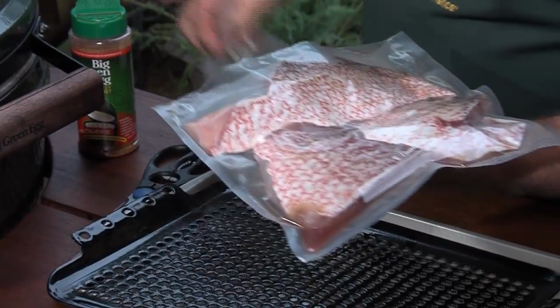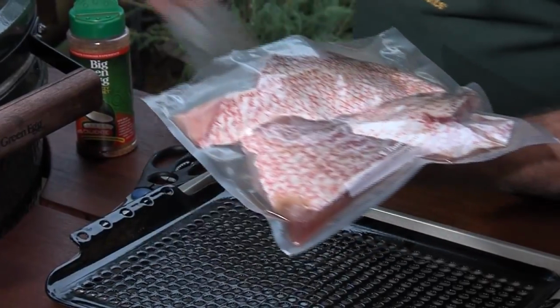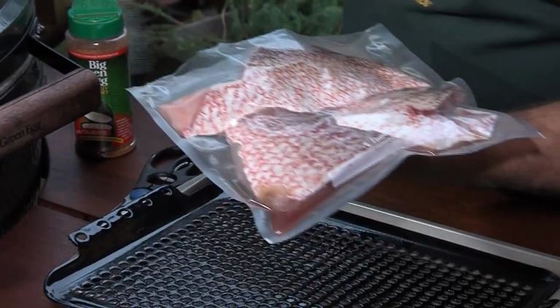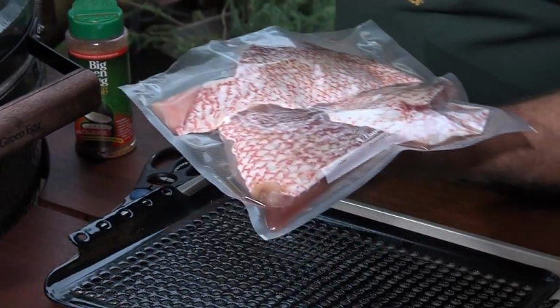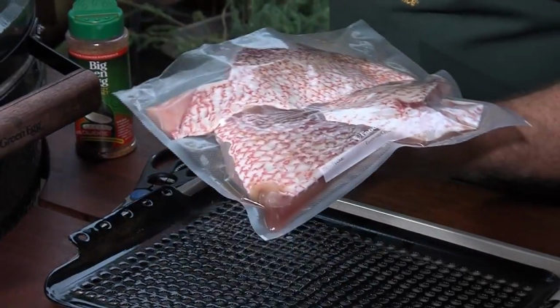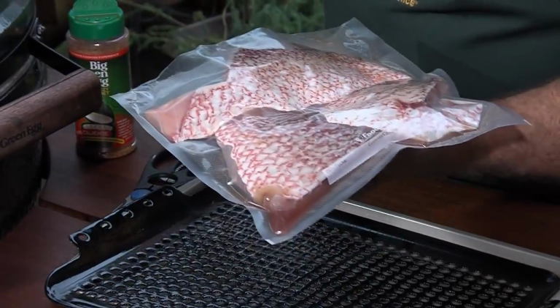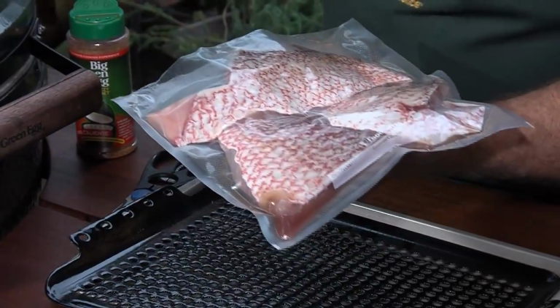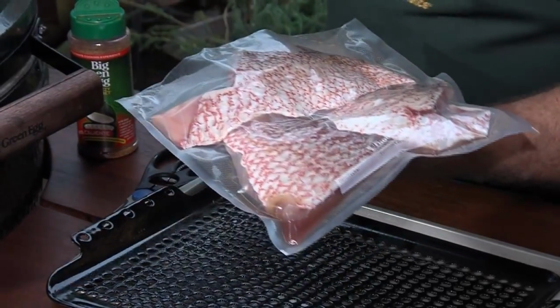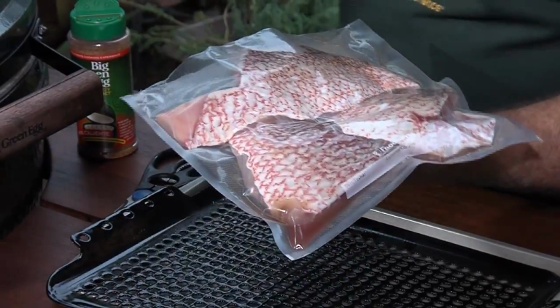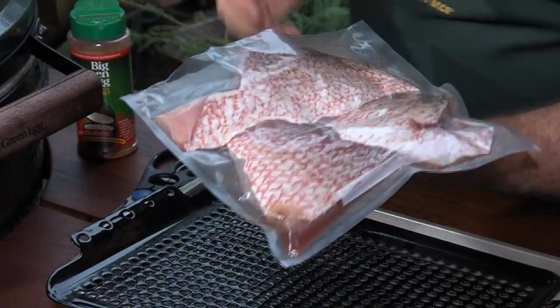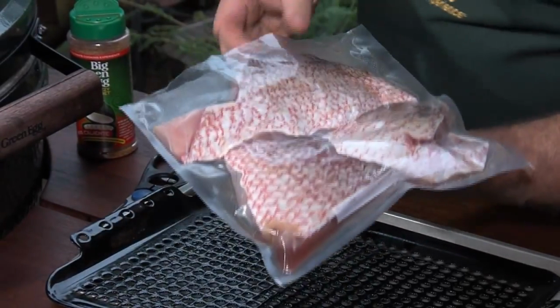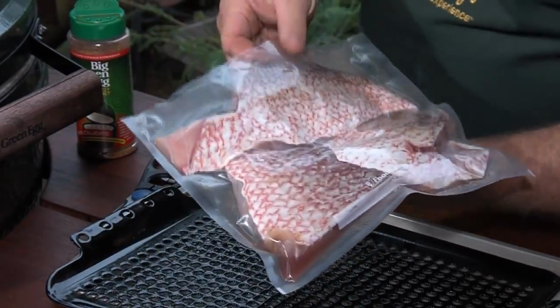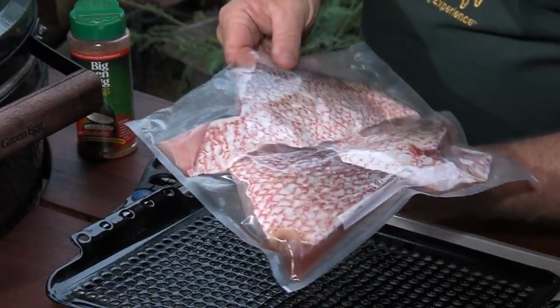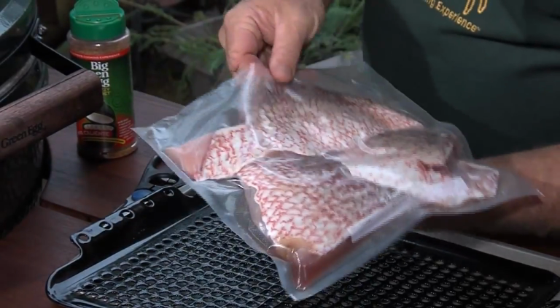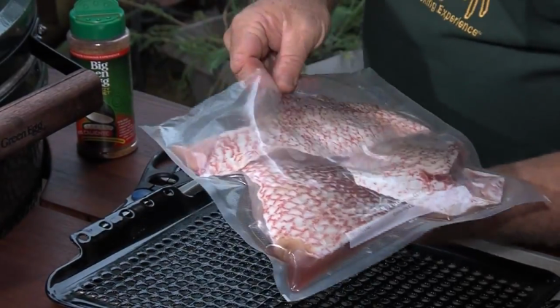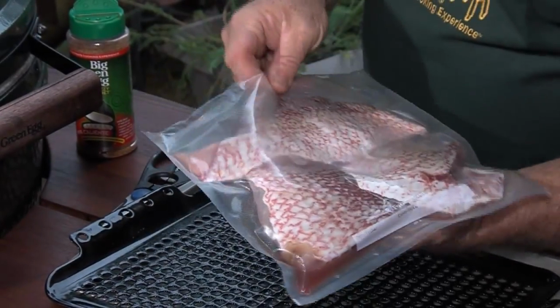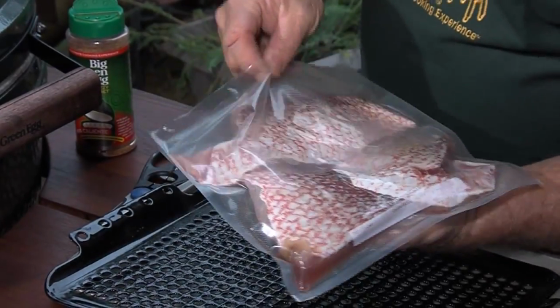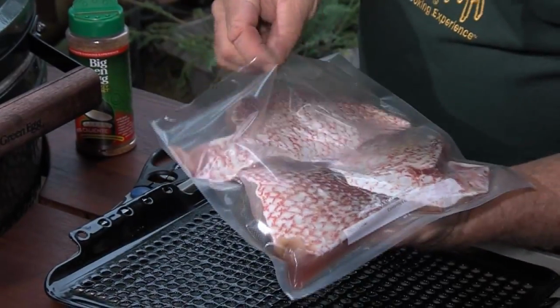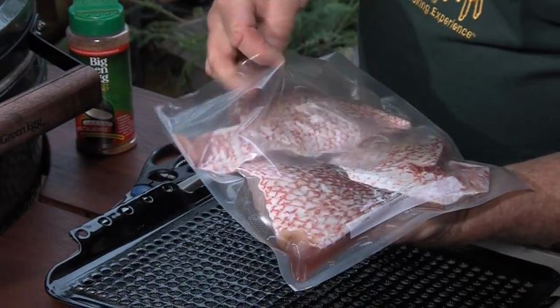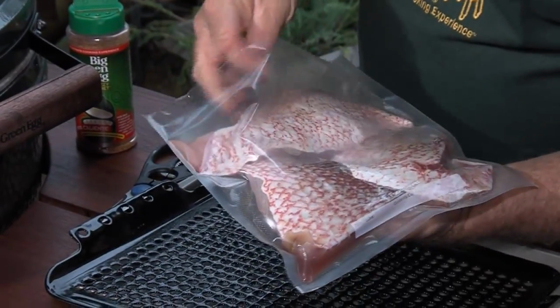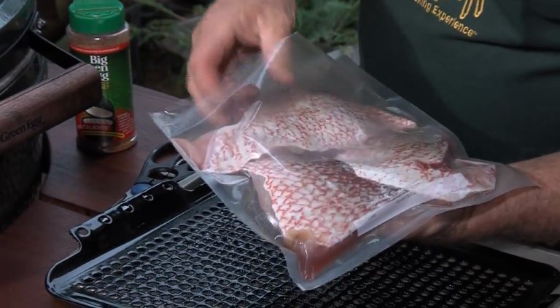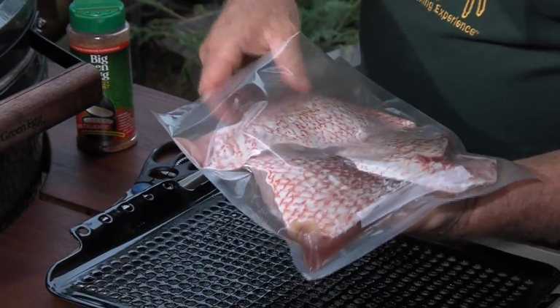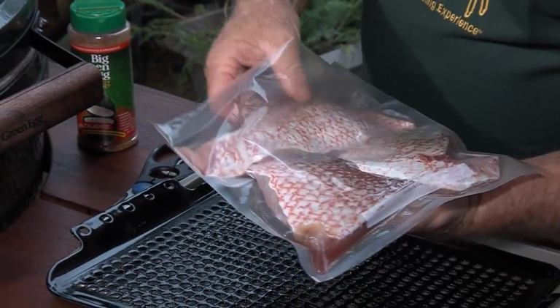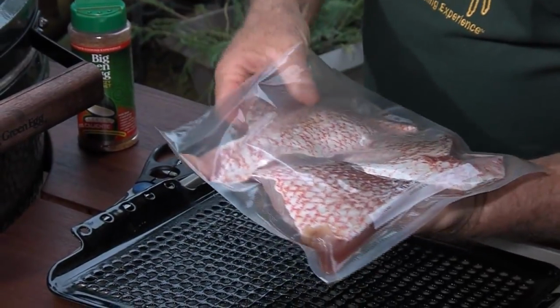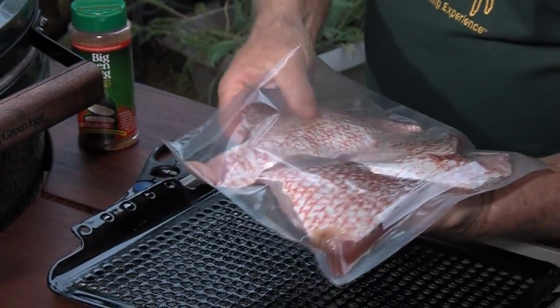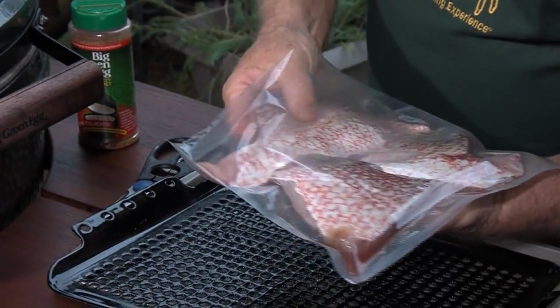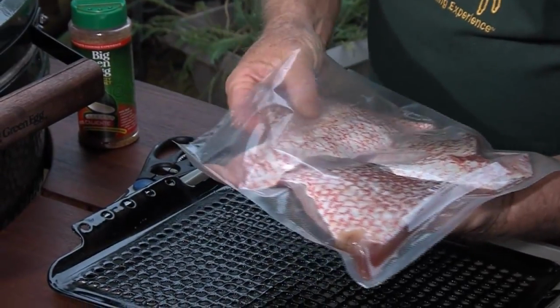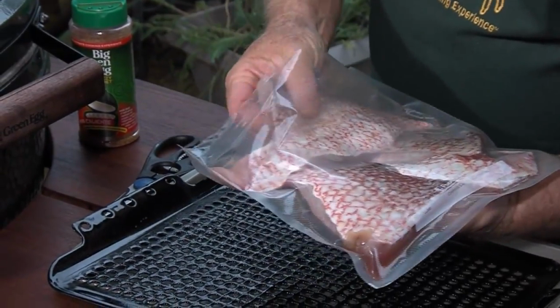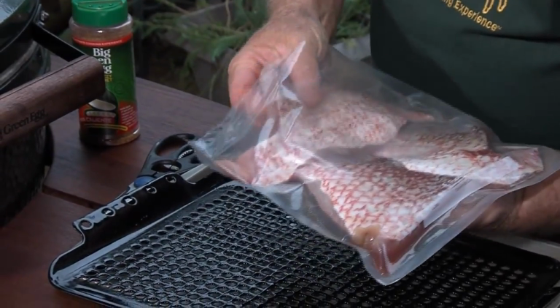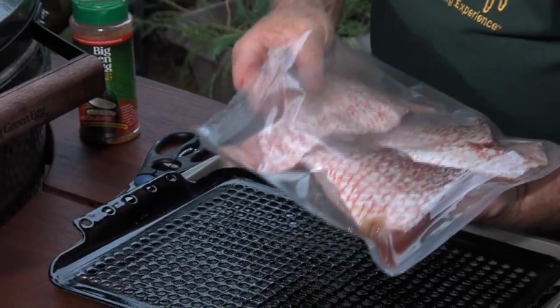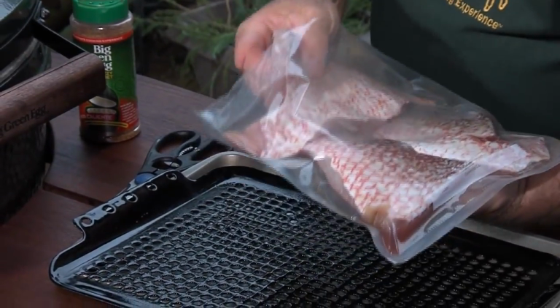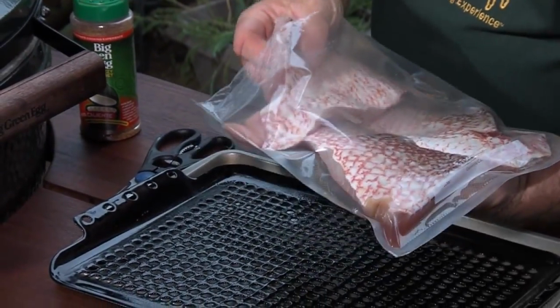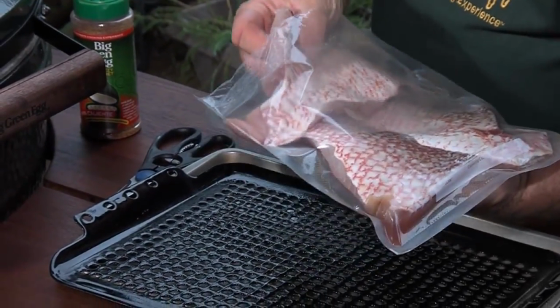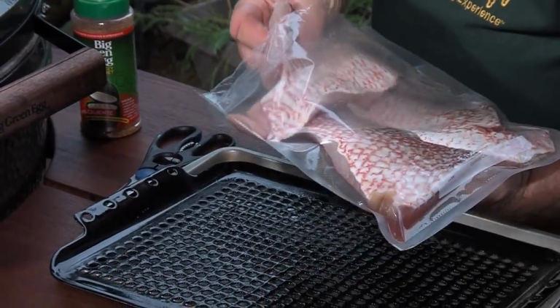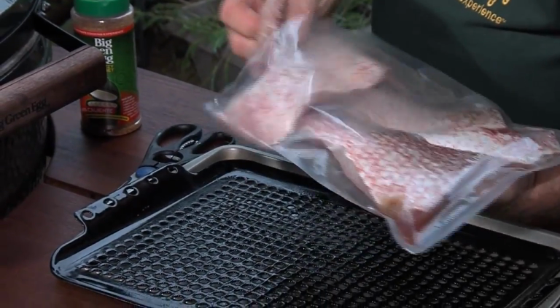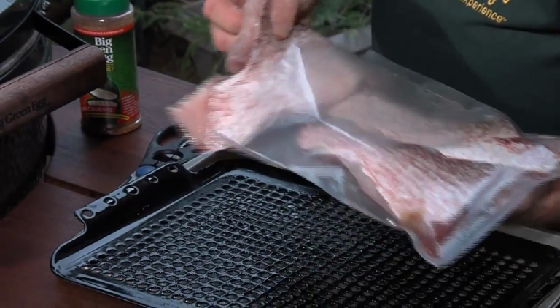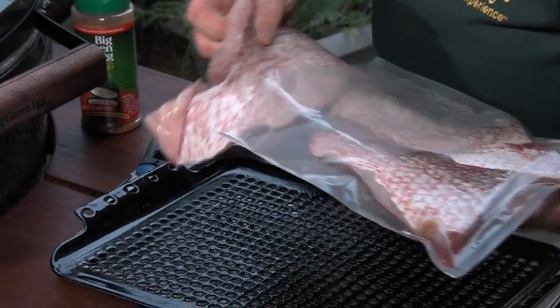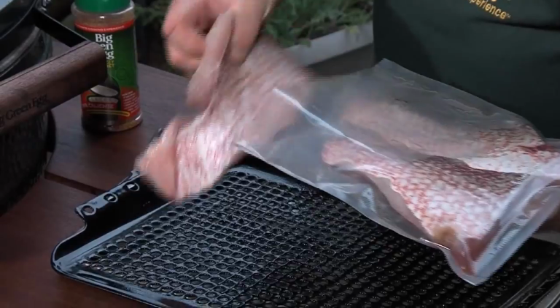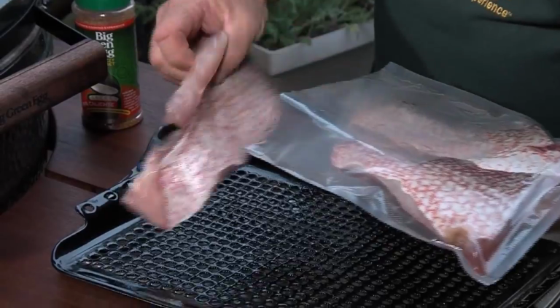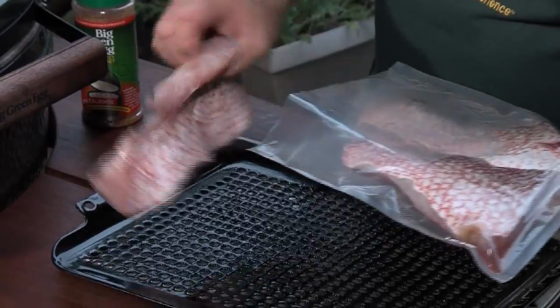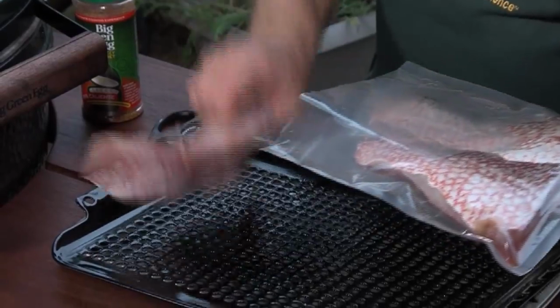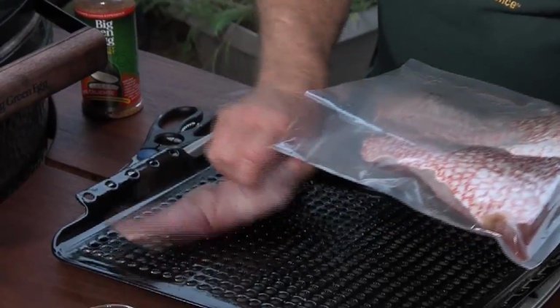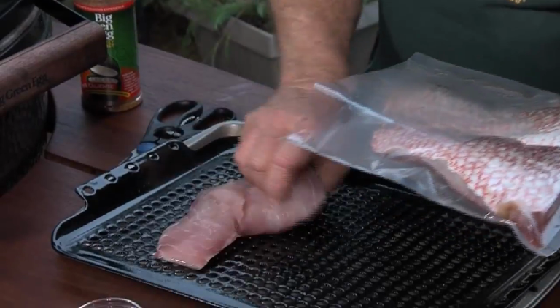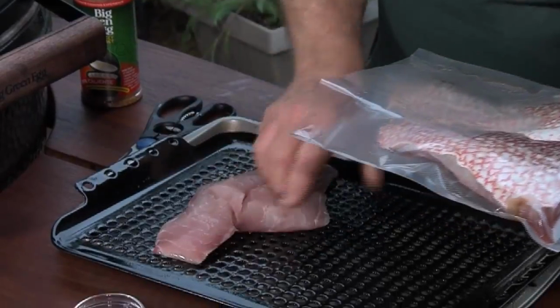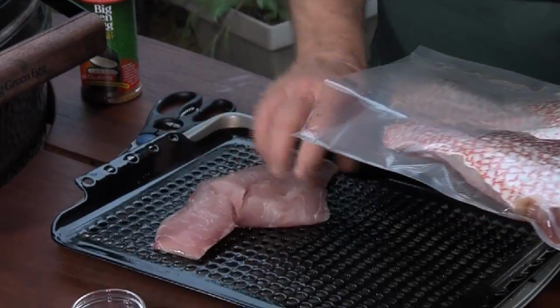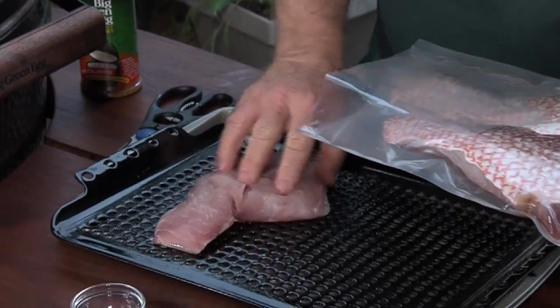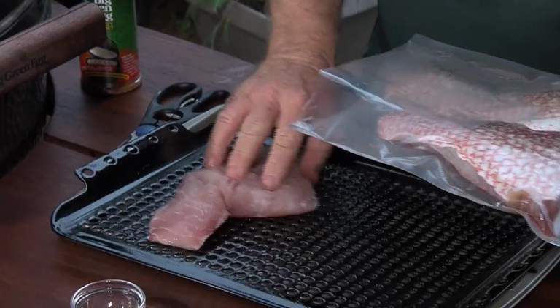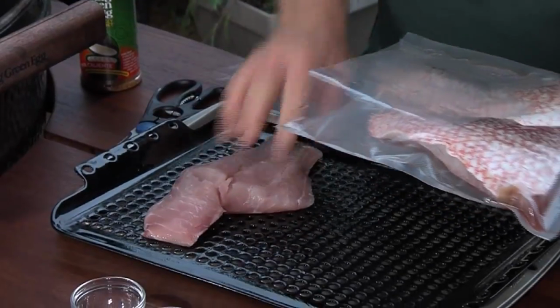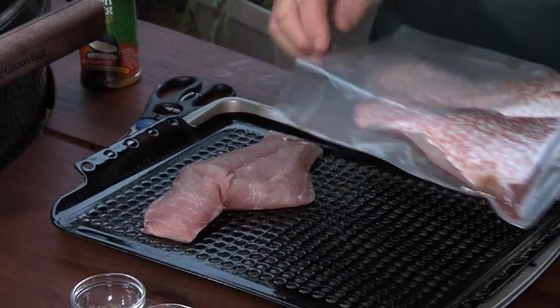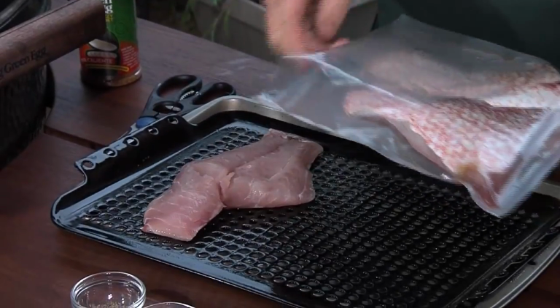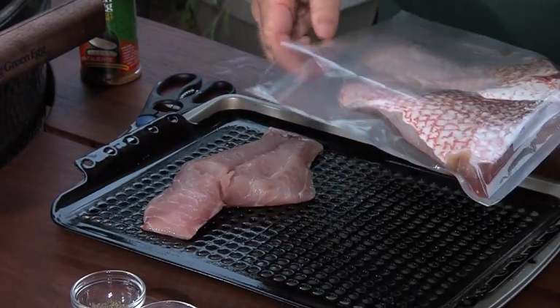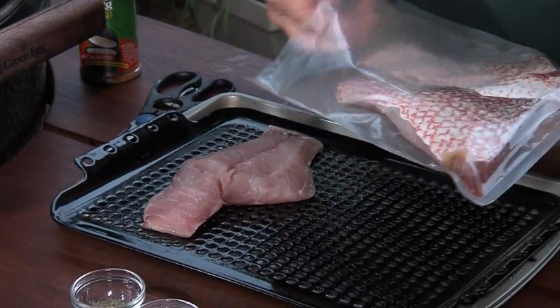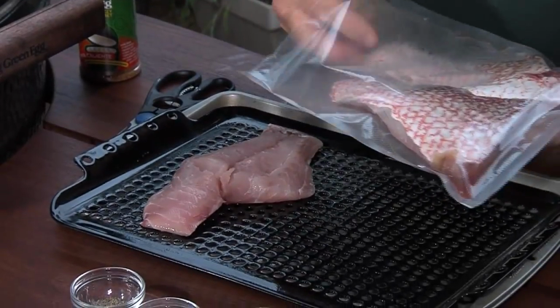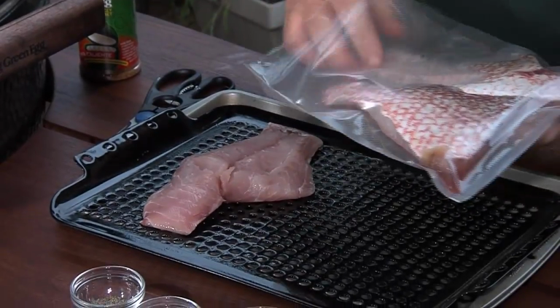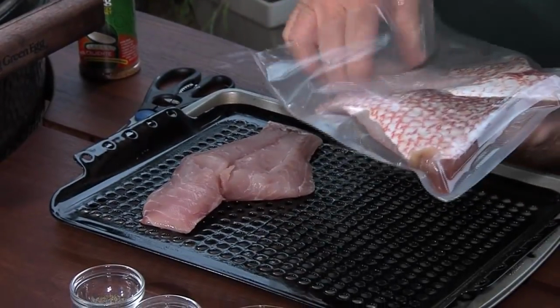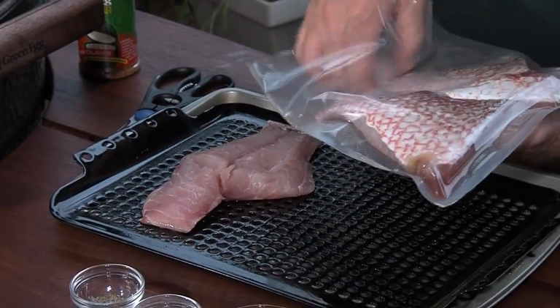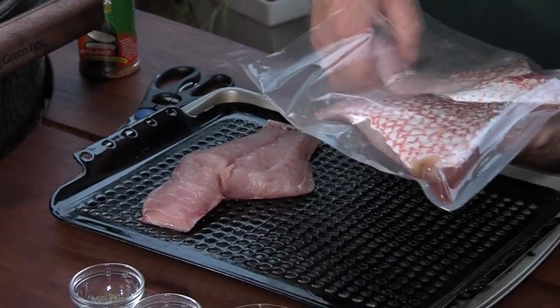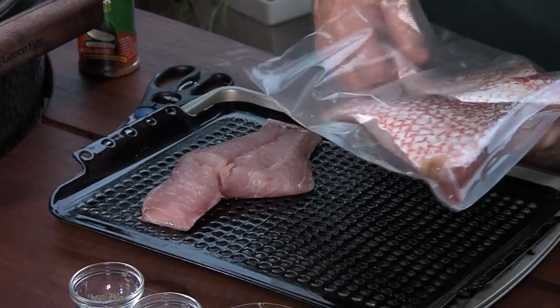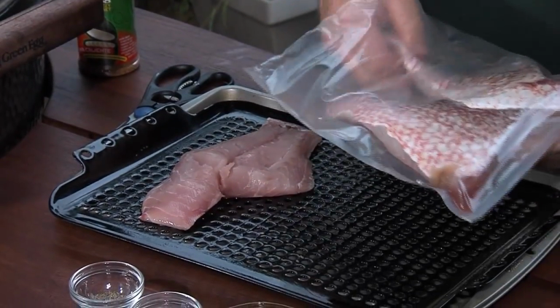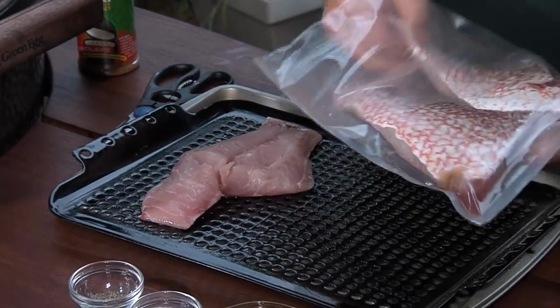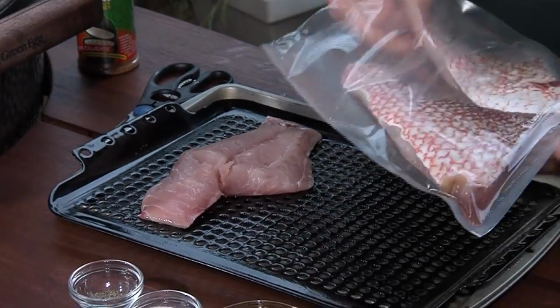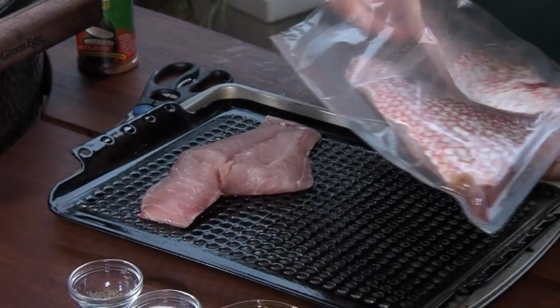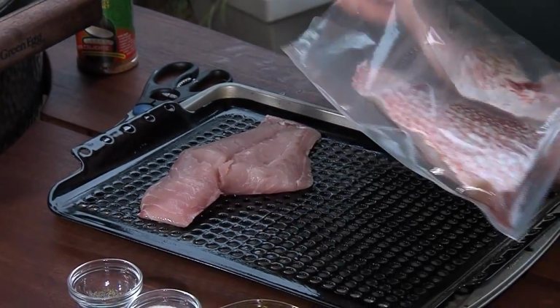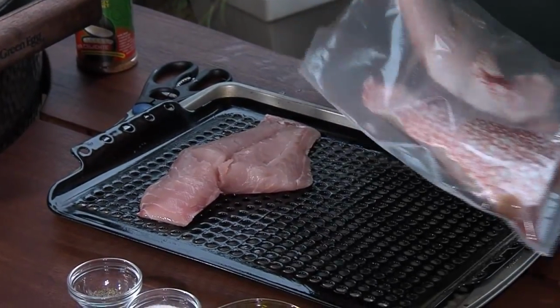Let me show you this. Red Snapper right out of the Gulf — oh man, look at this.